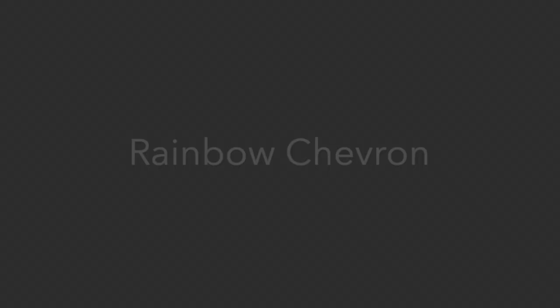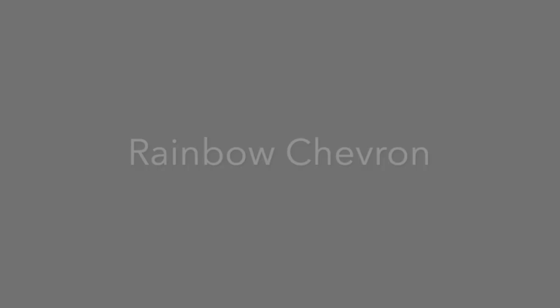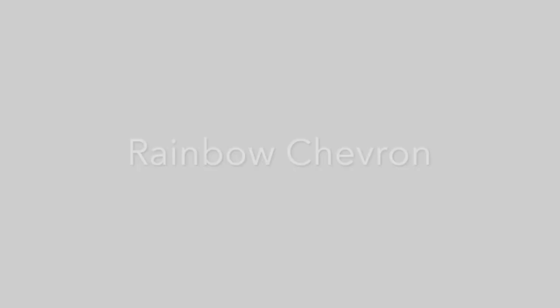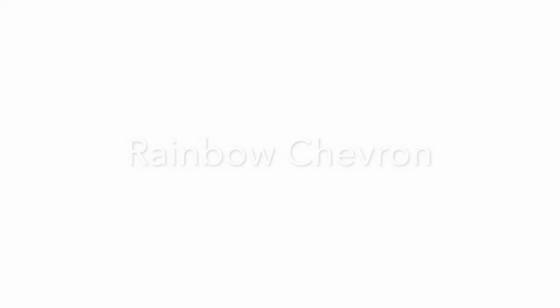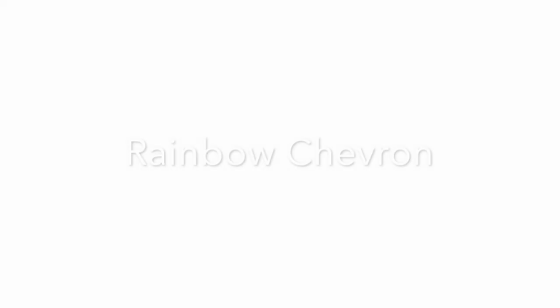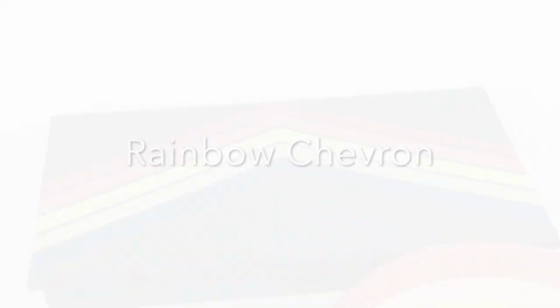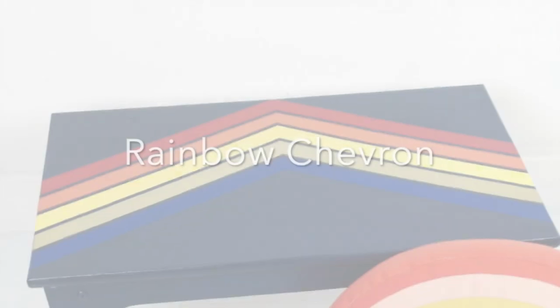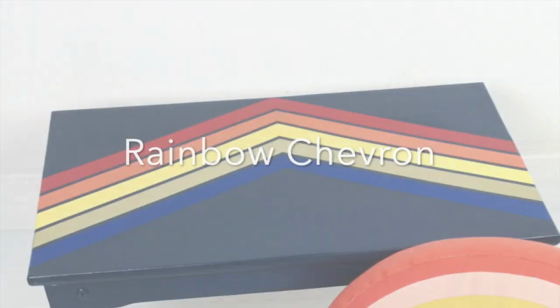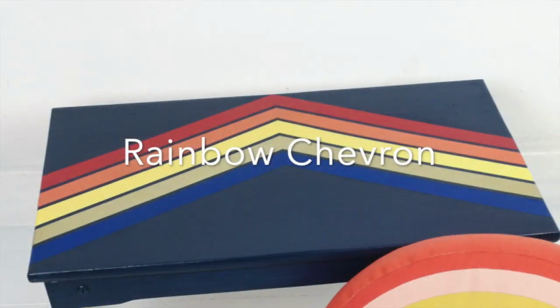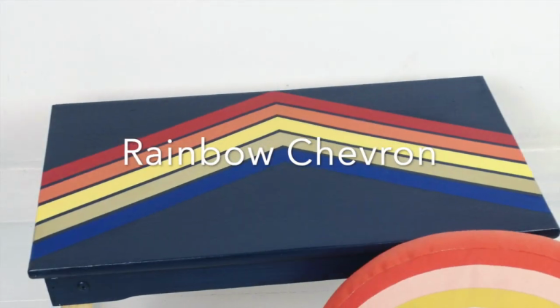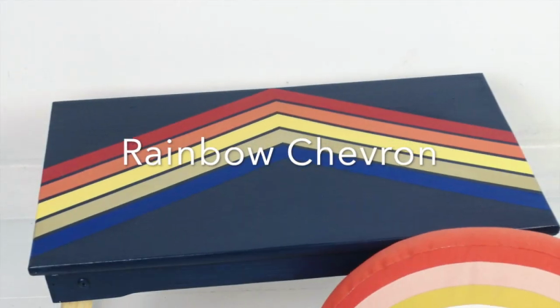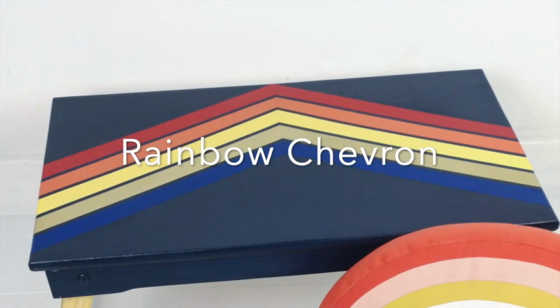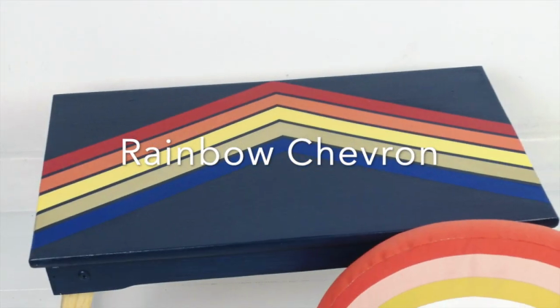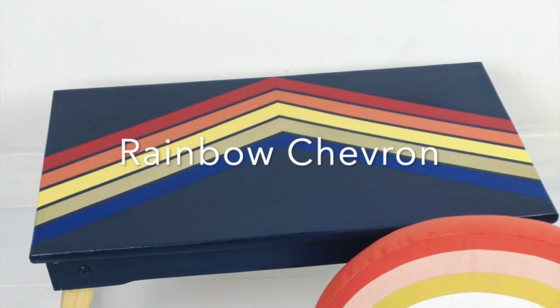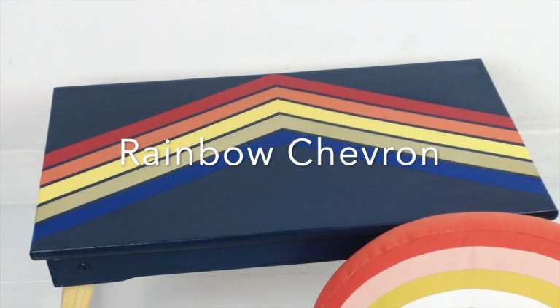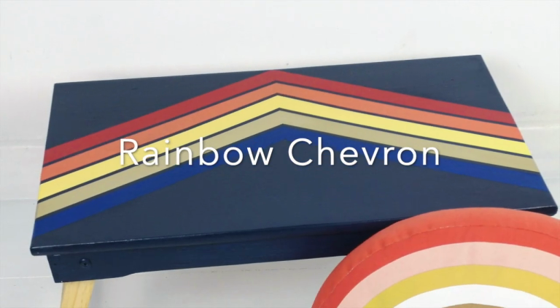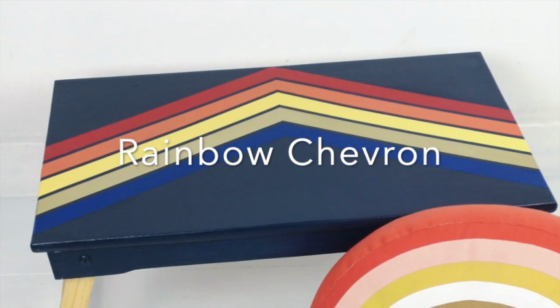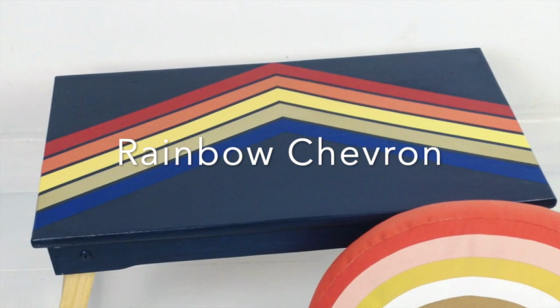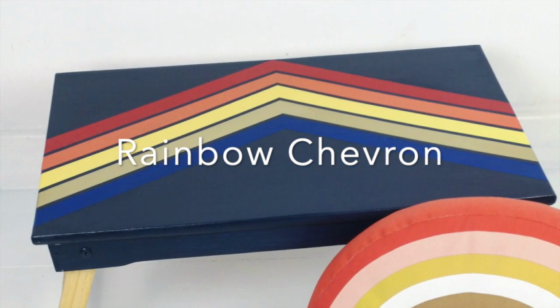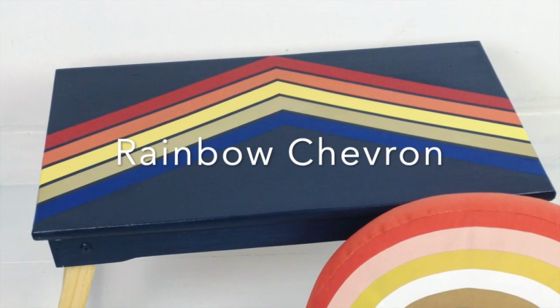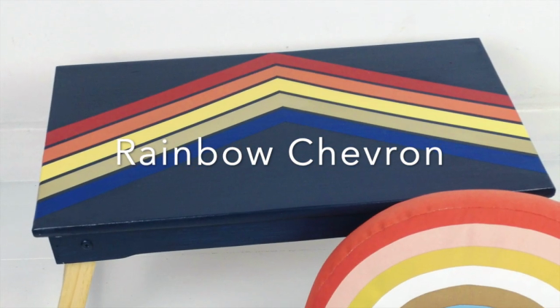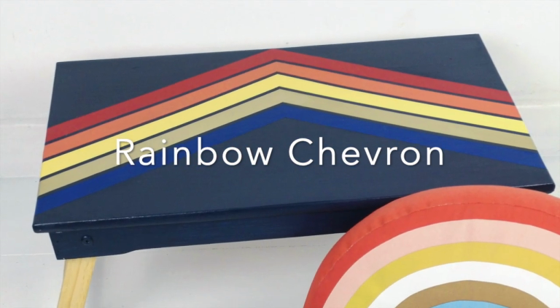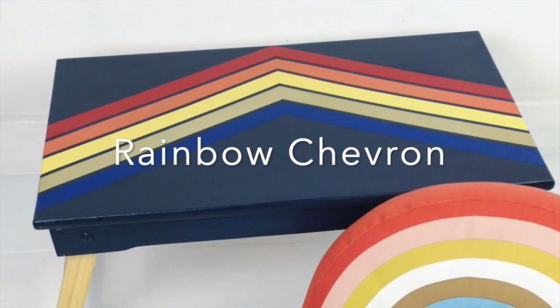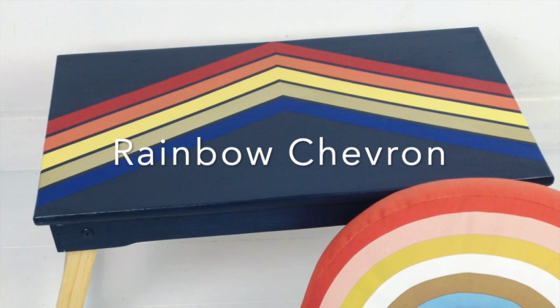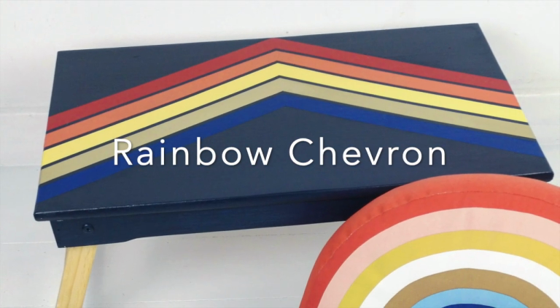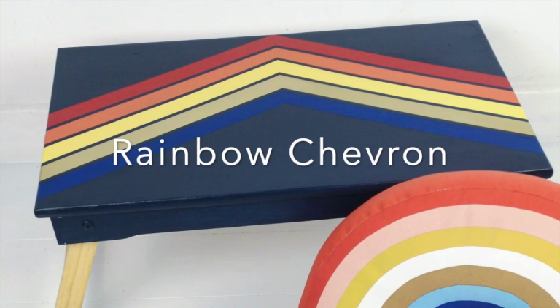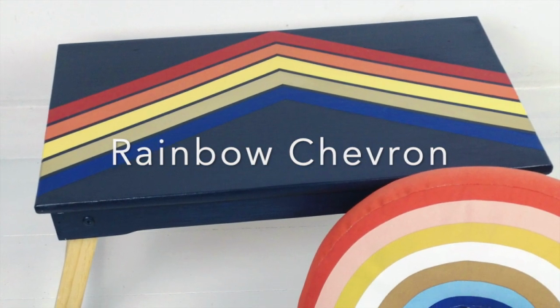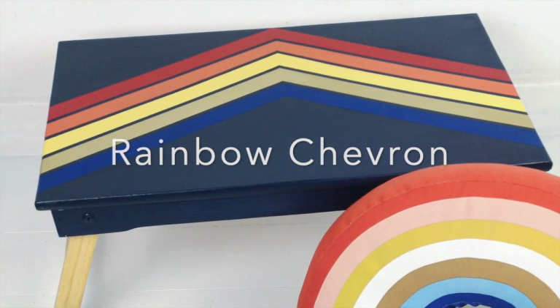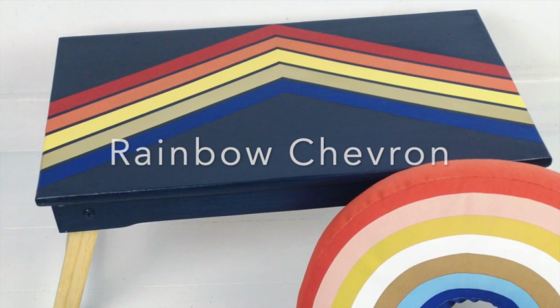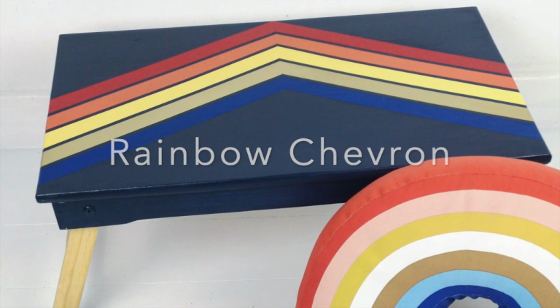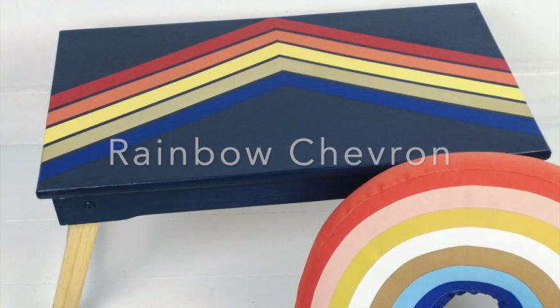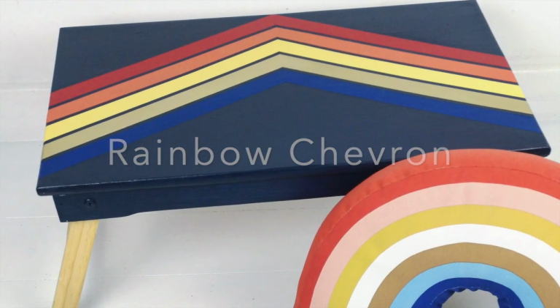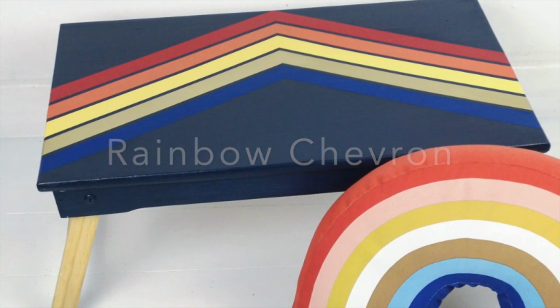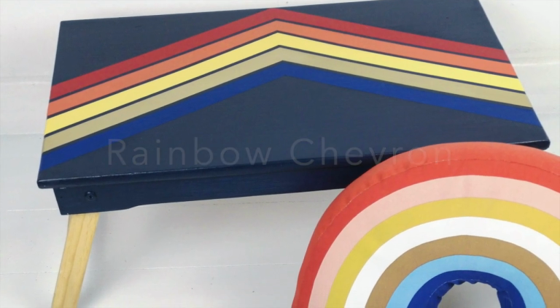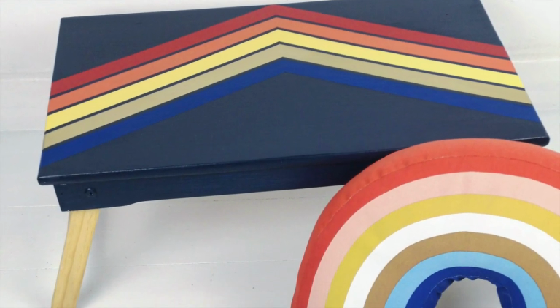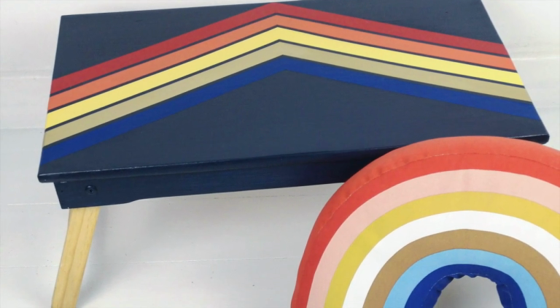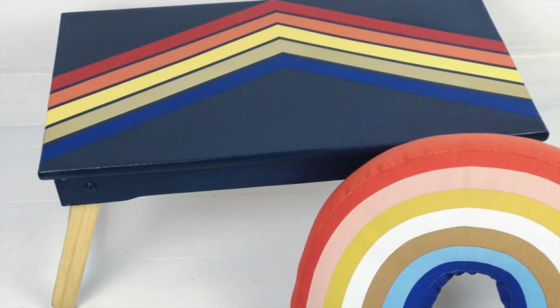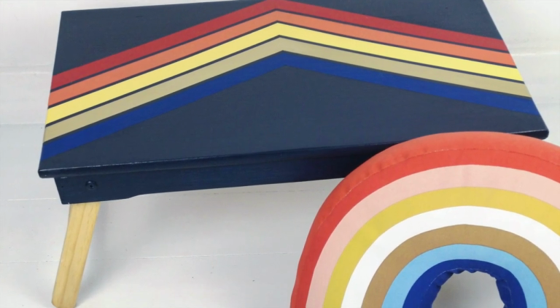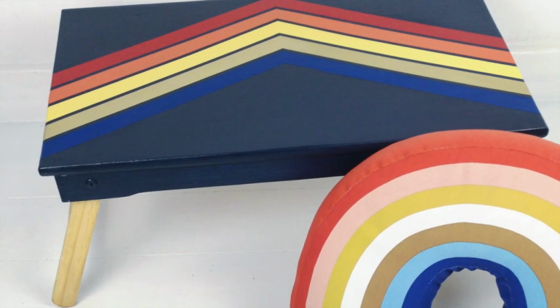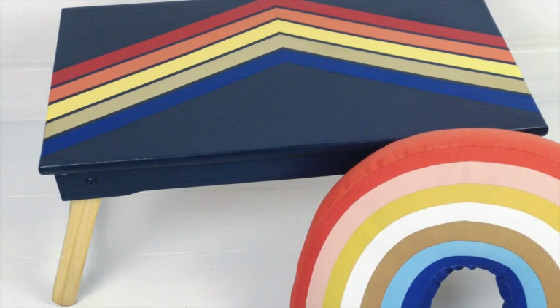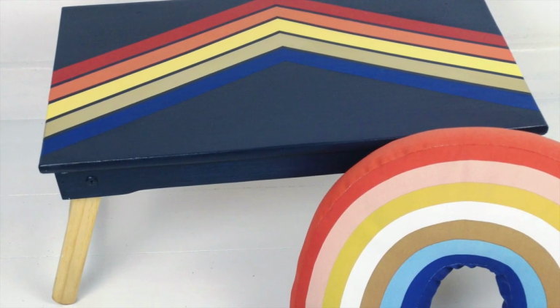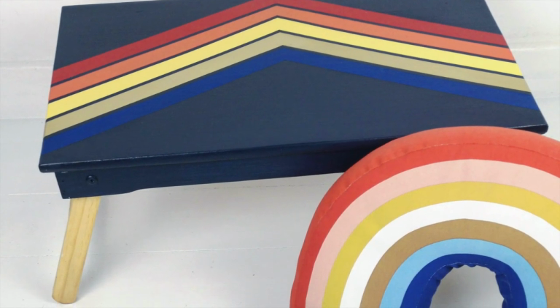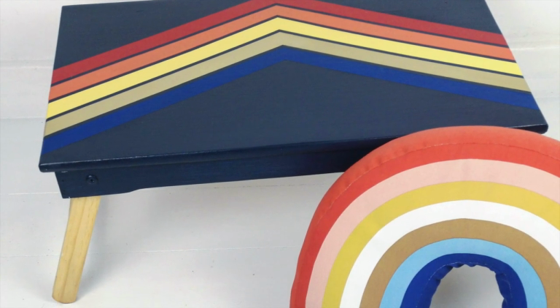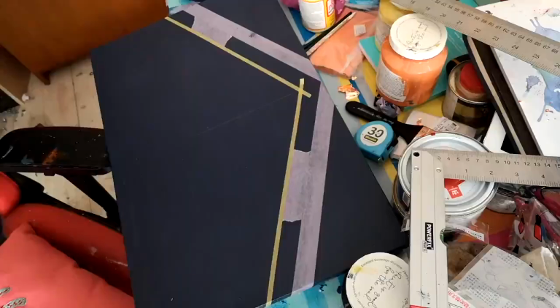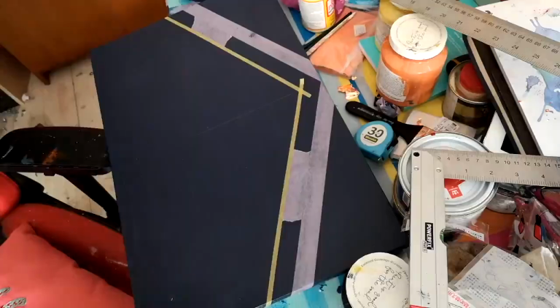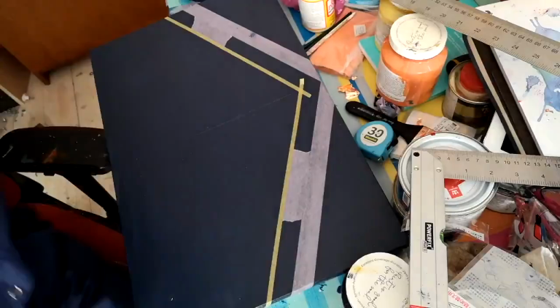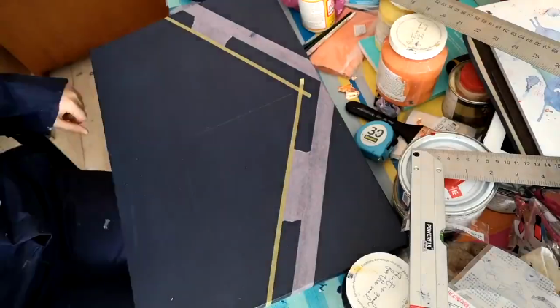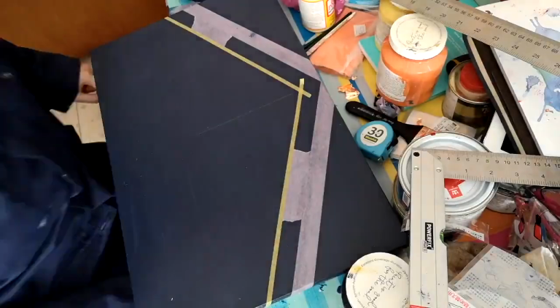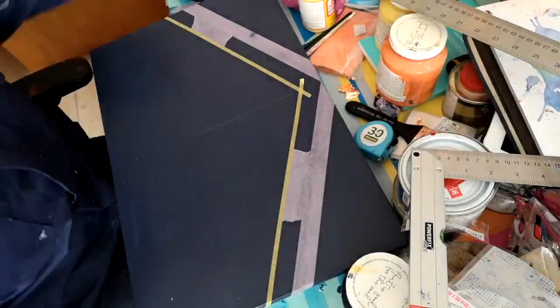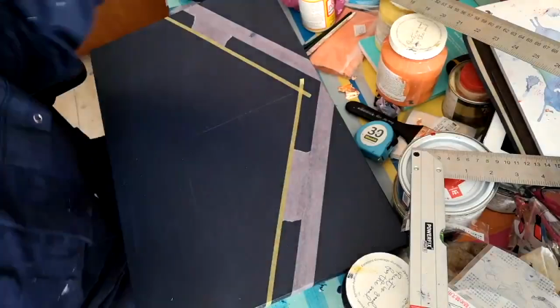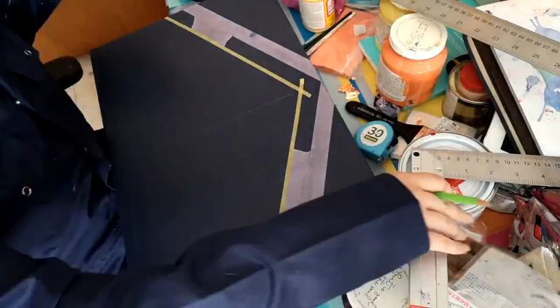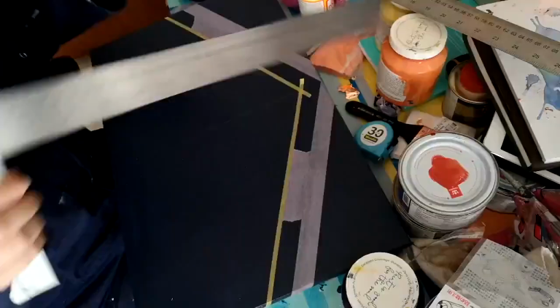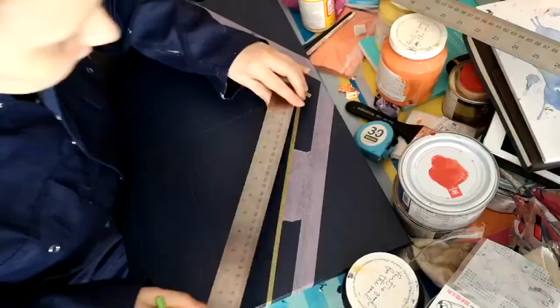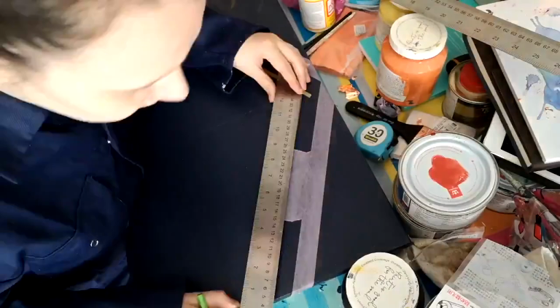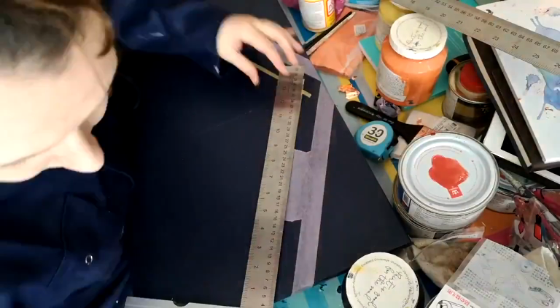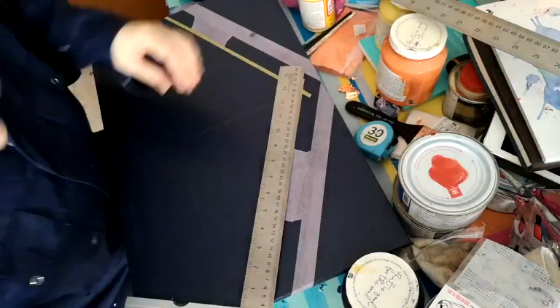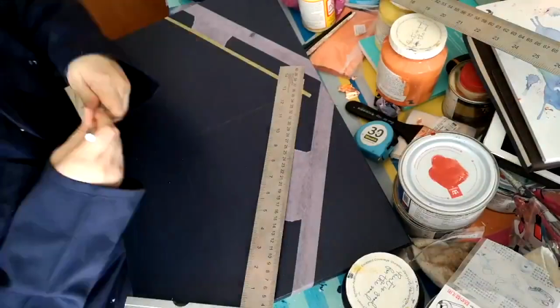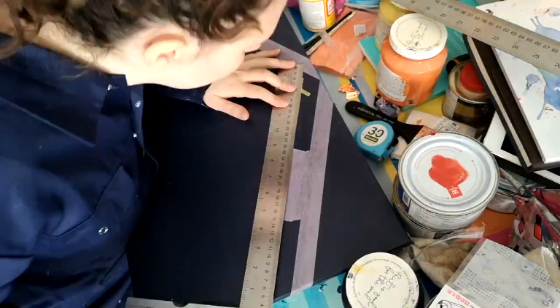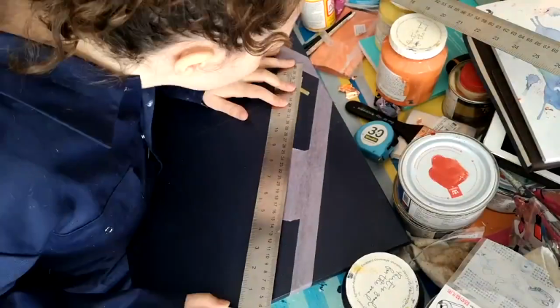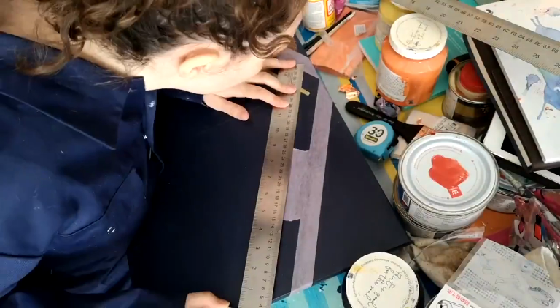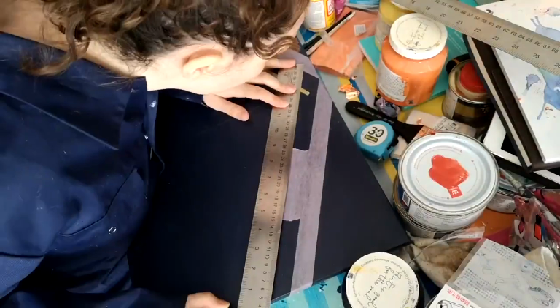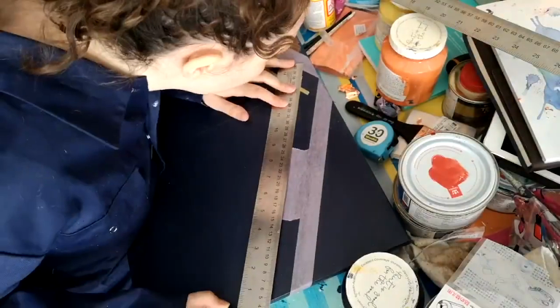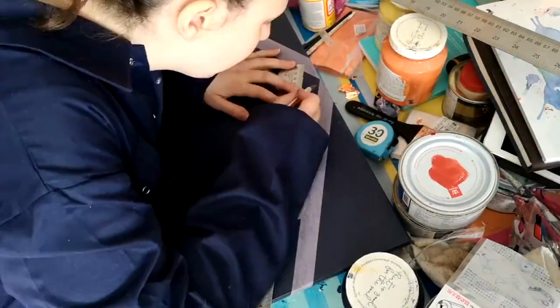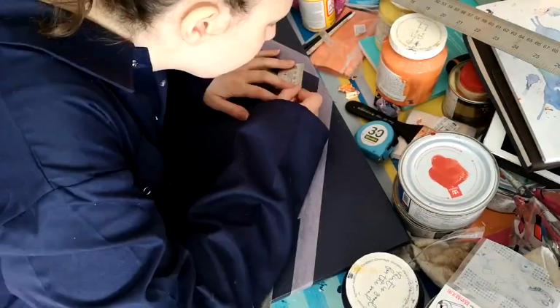Hi guys, today I'm sharing this piece with you. It's a beautiful retro tray that I painted and I'm doing chevrons again.